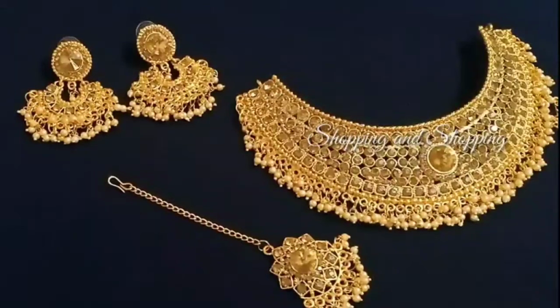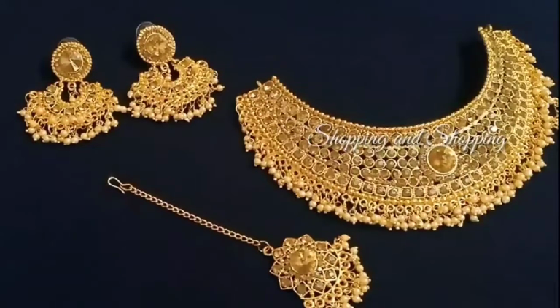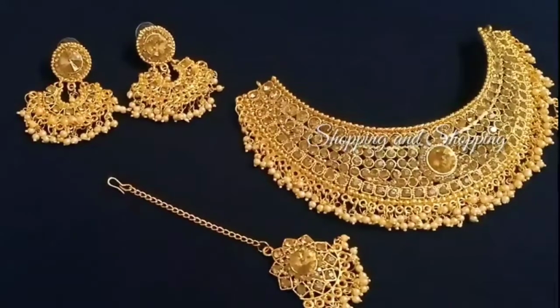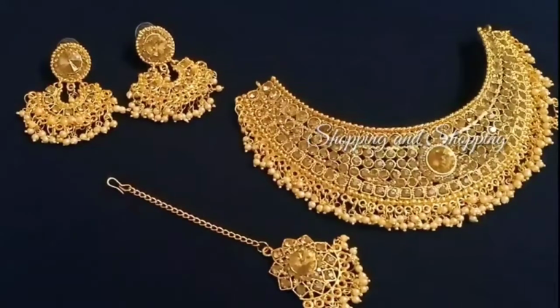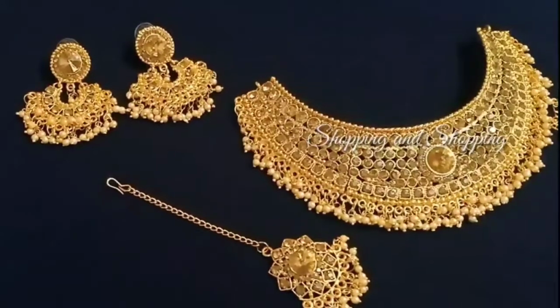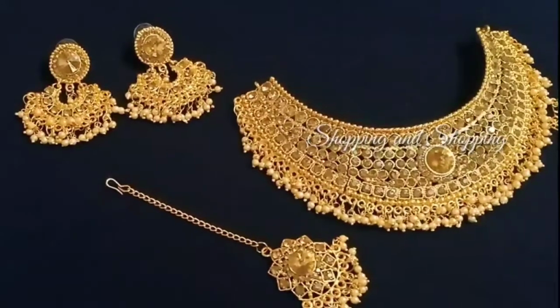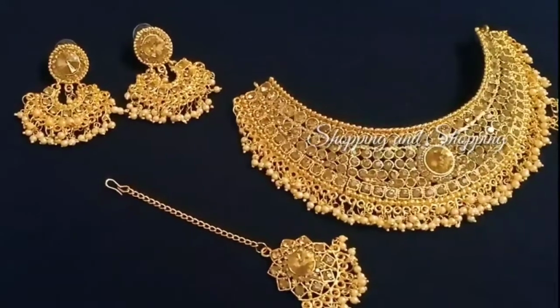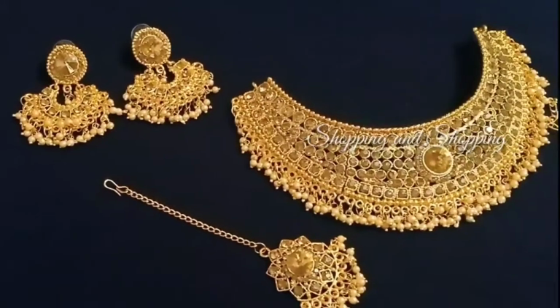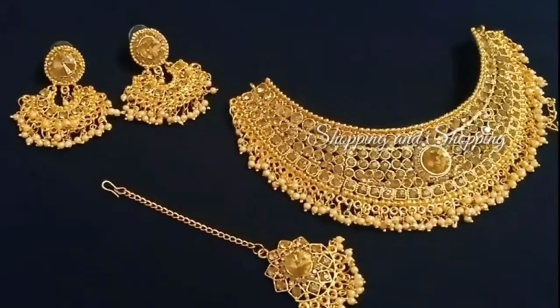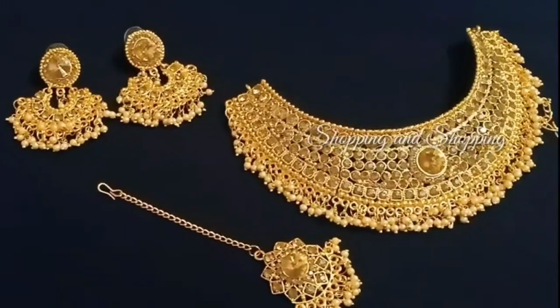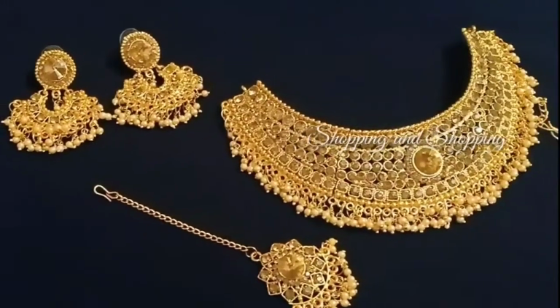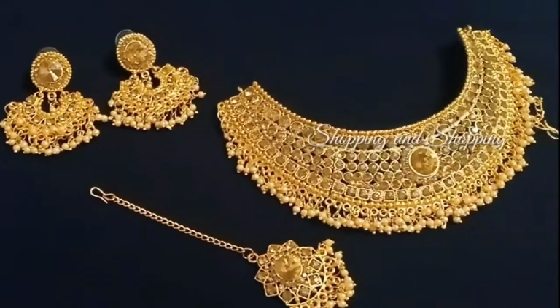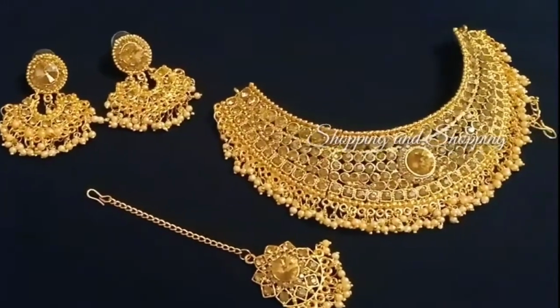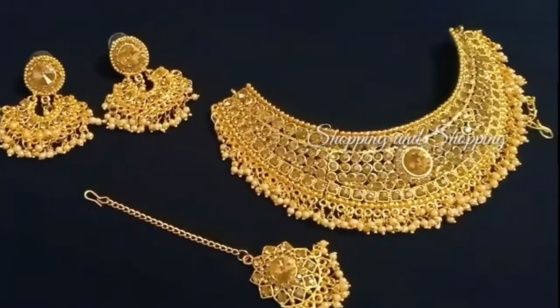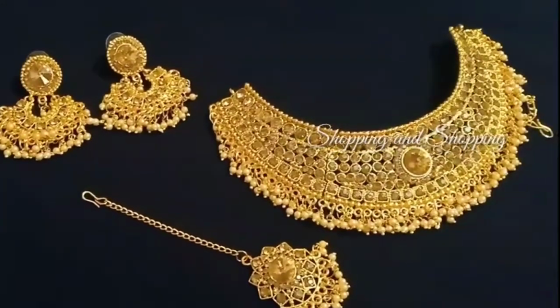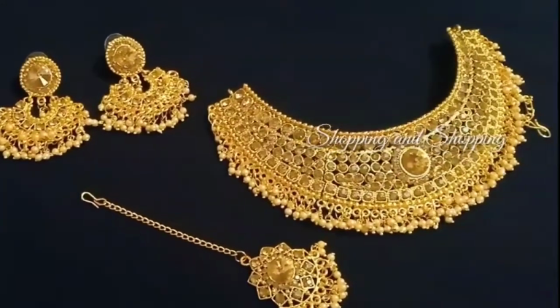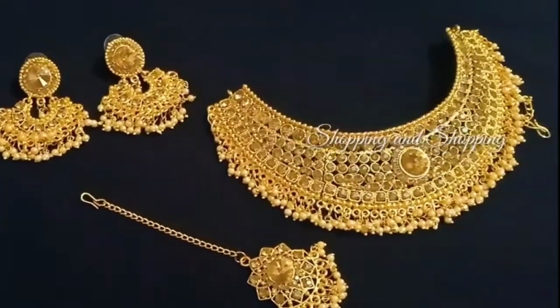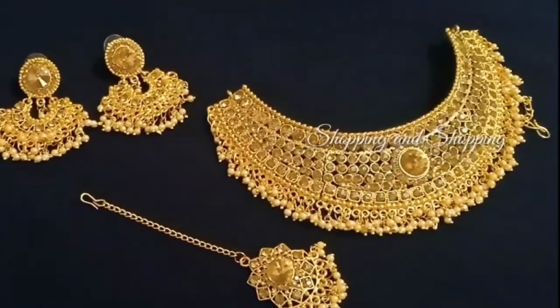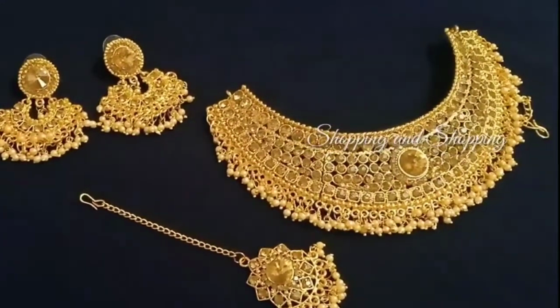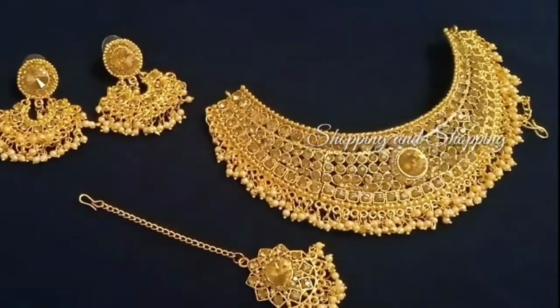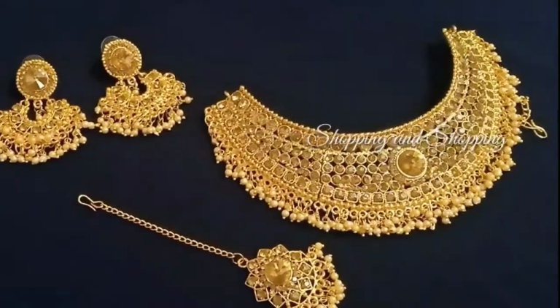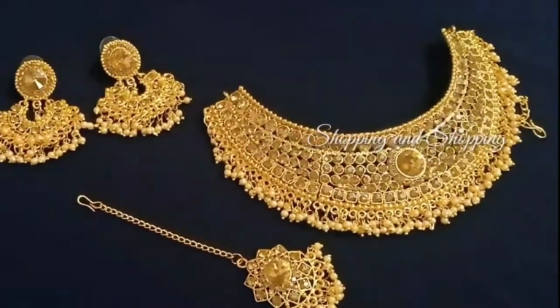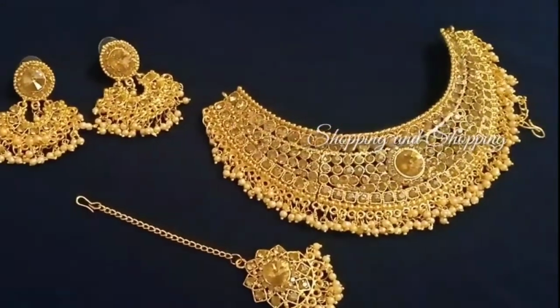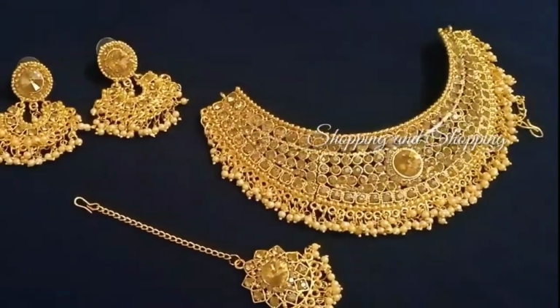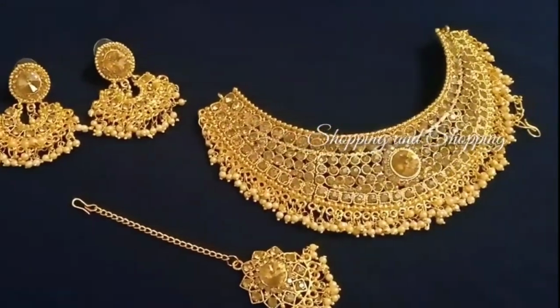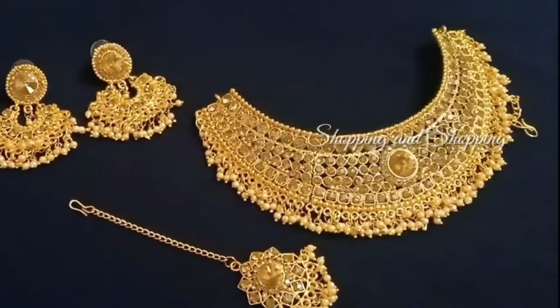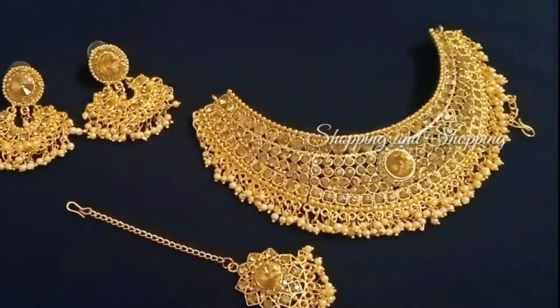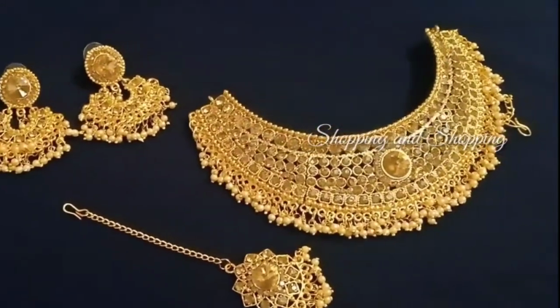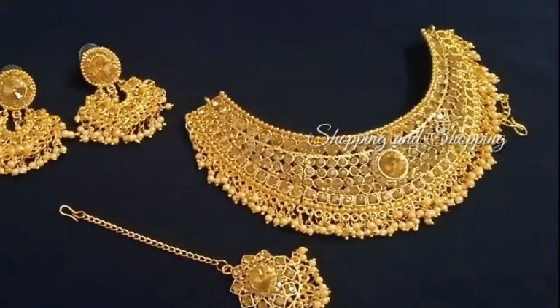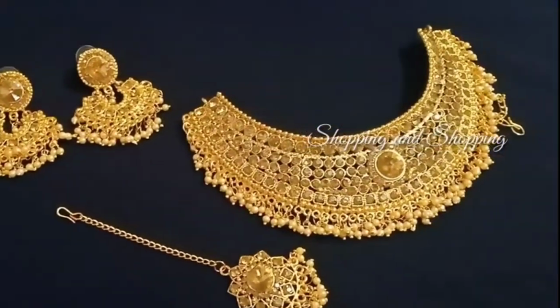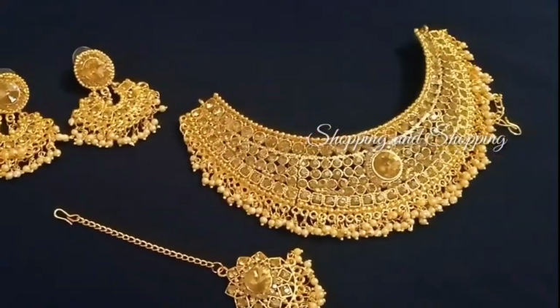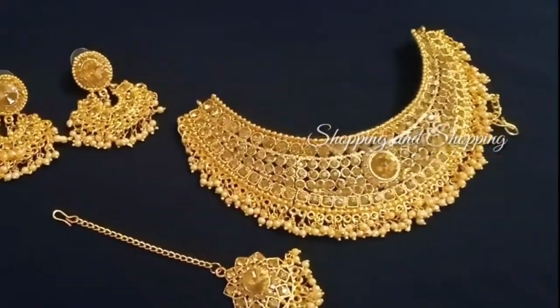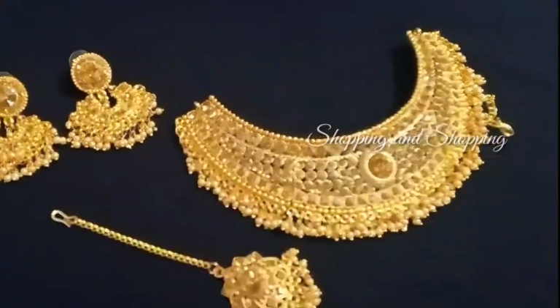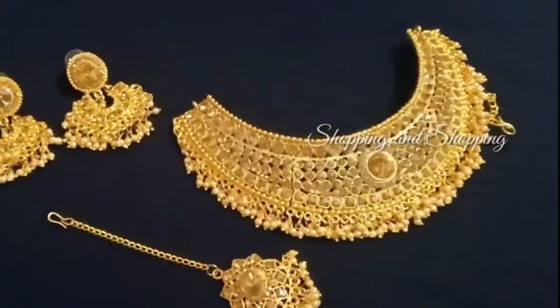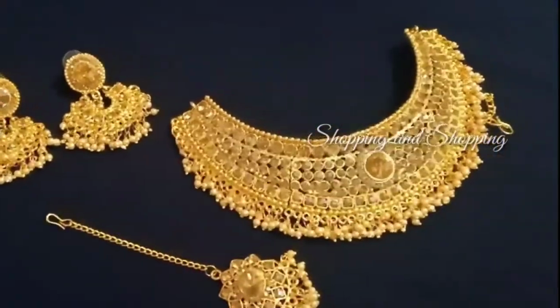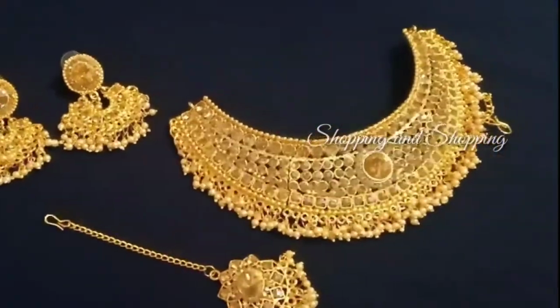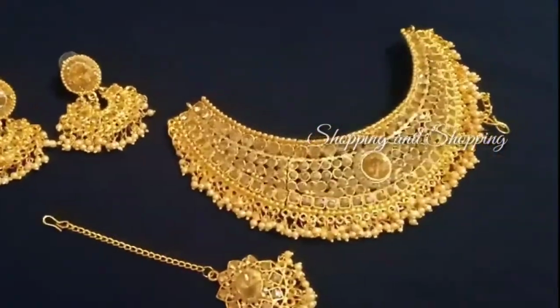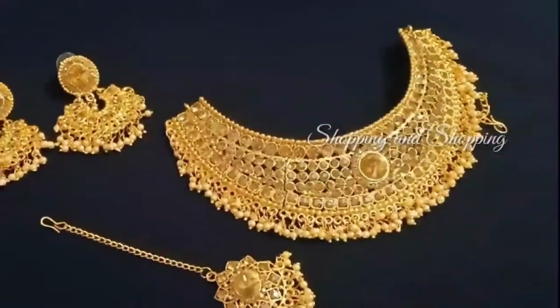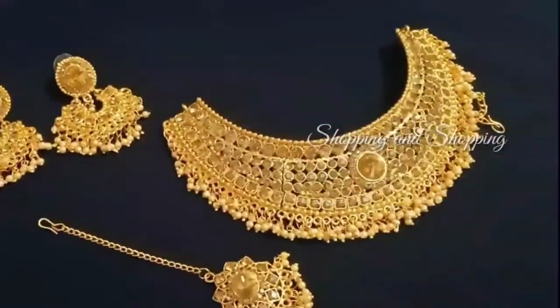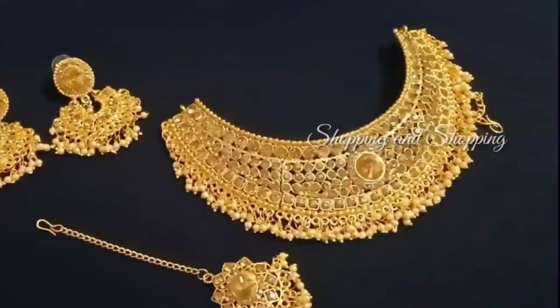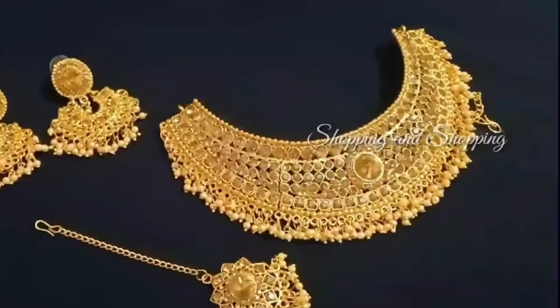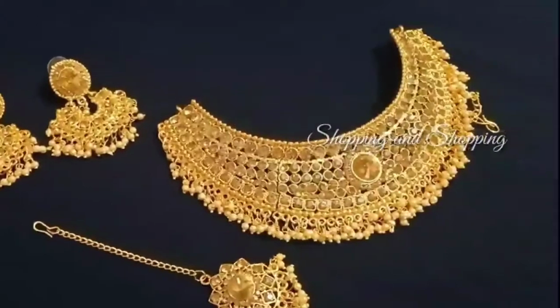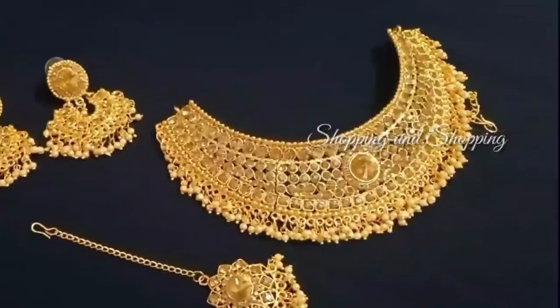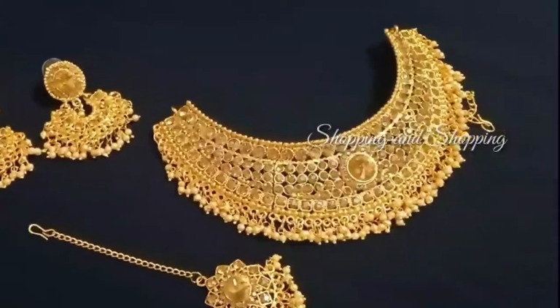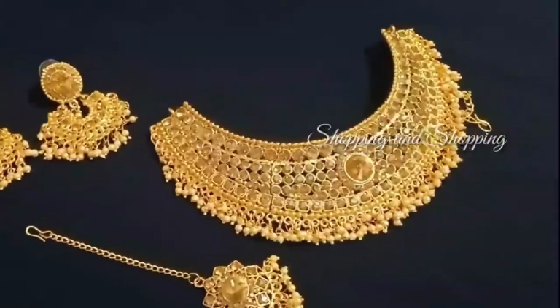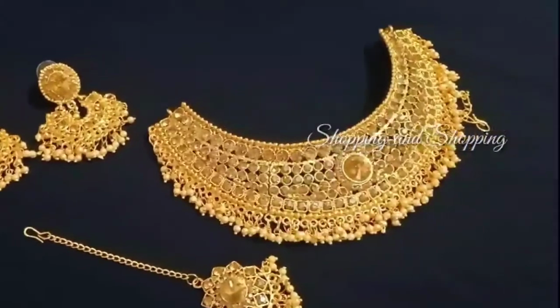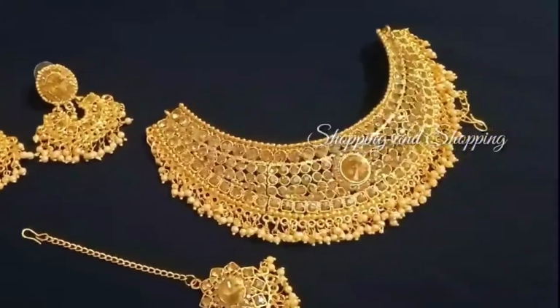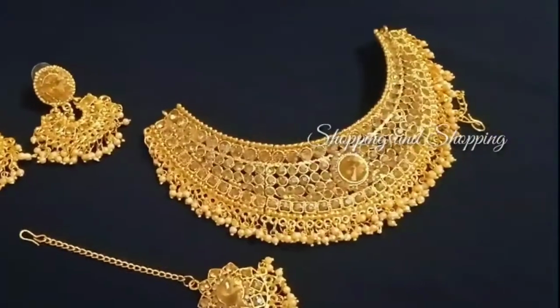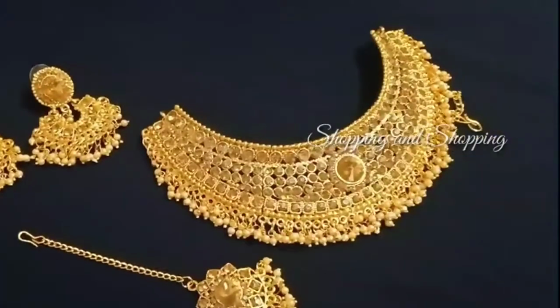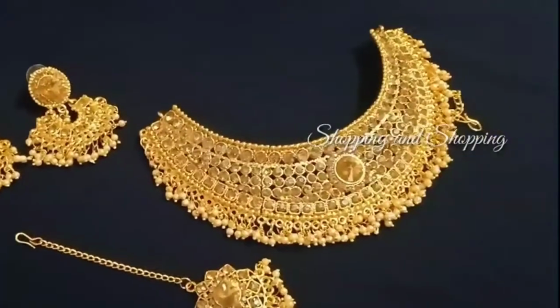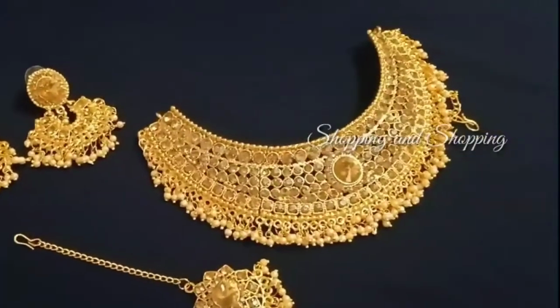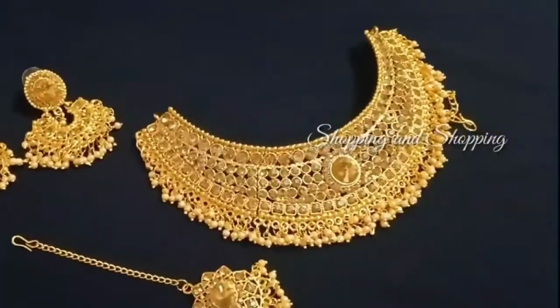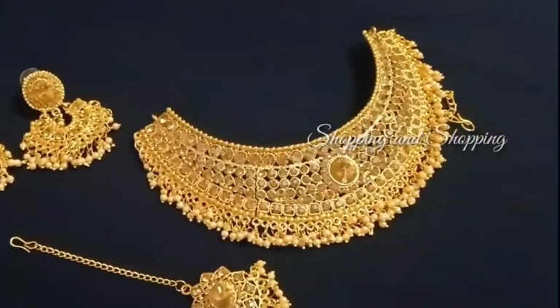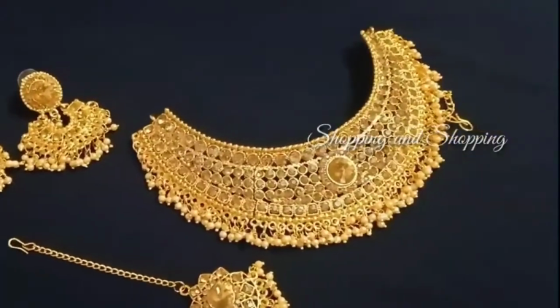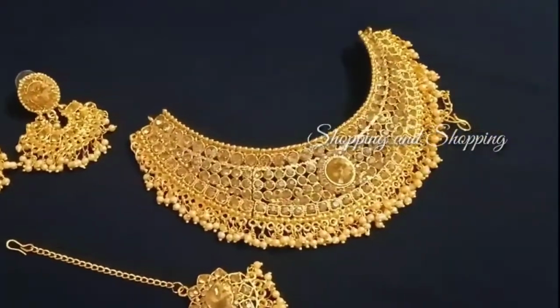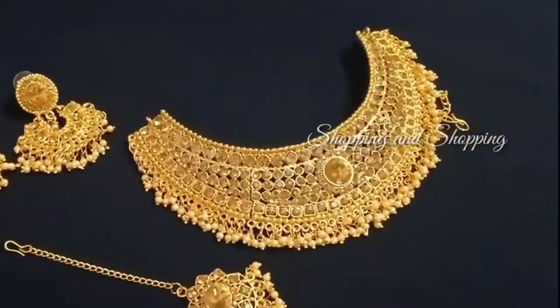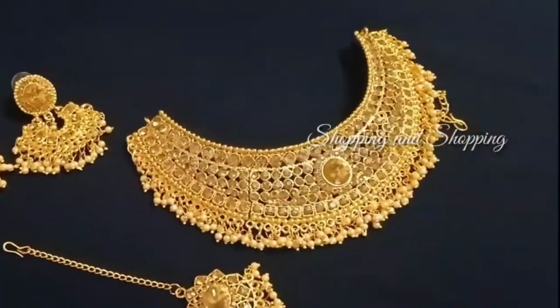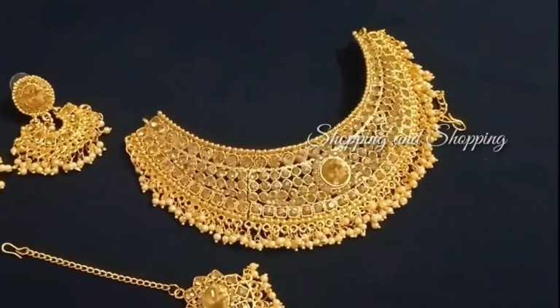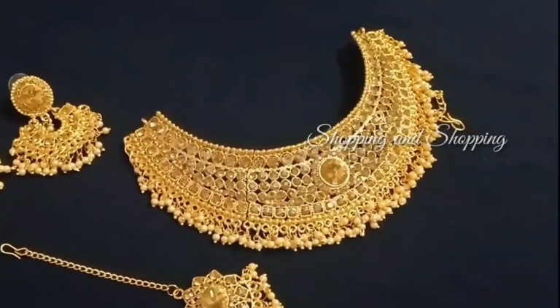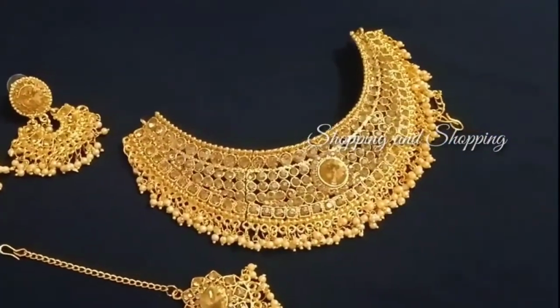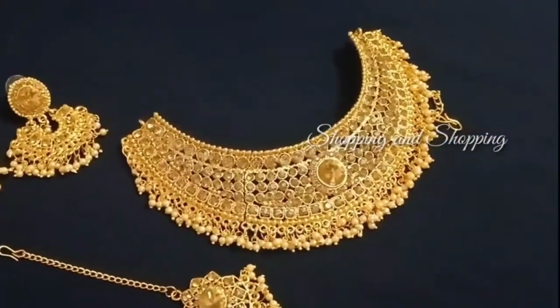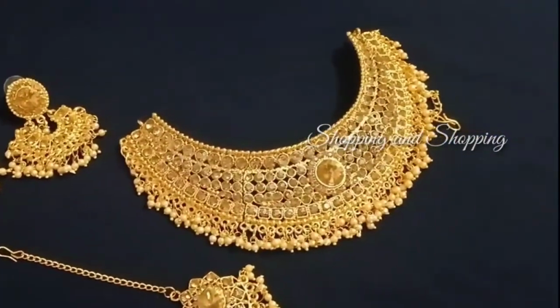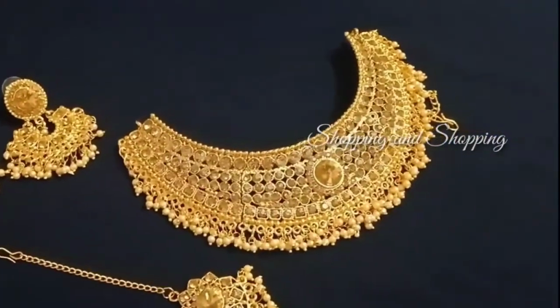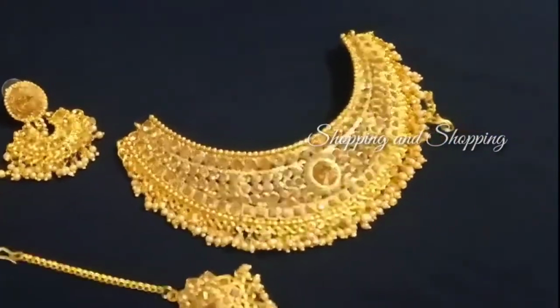Hi! Hello! Welcome back to our channel, Shopping & Shopping. We are going to talk about 1g gold collections.